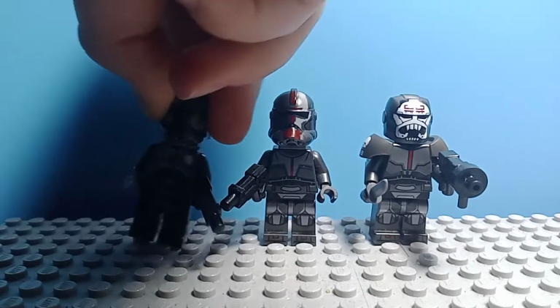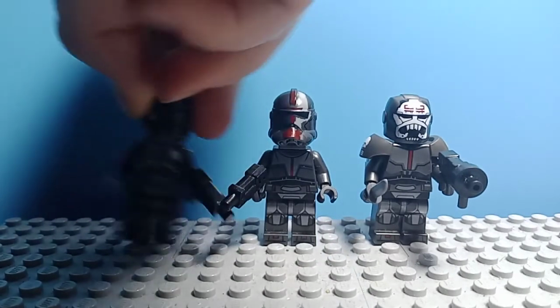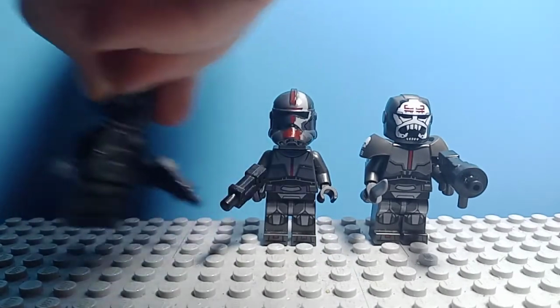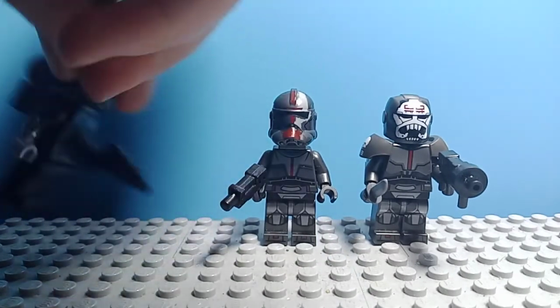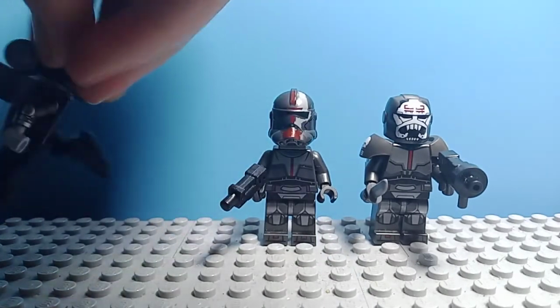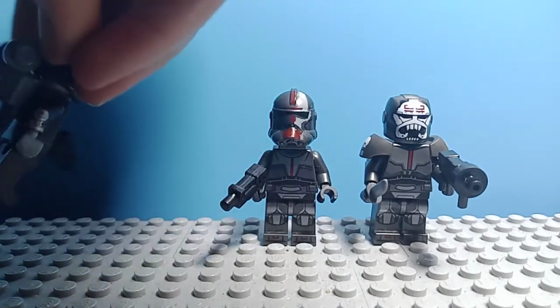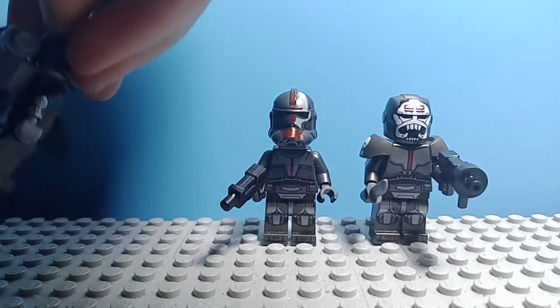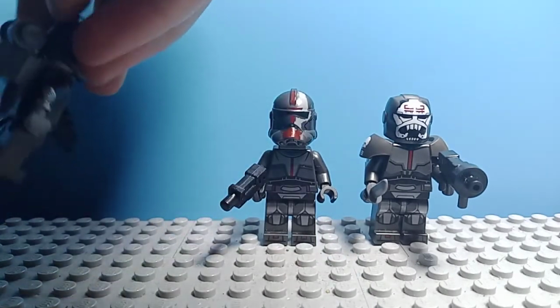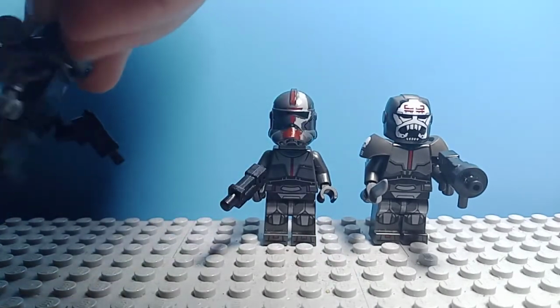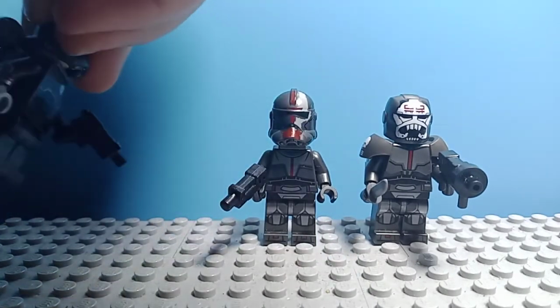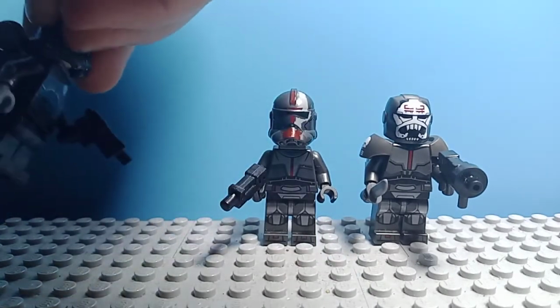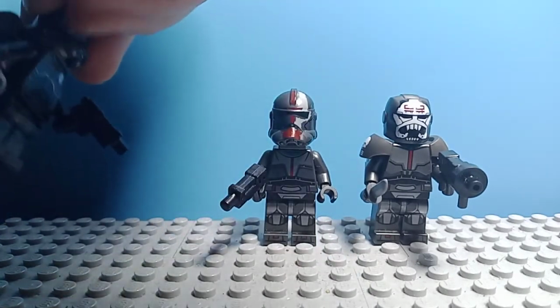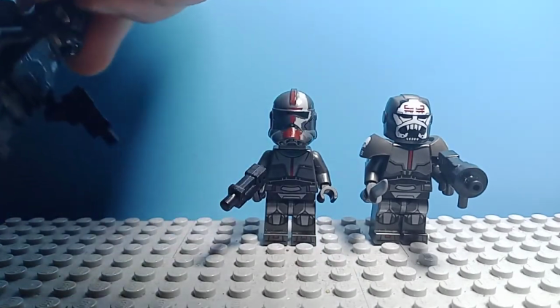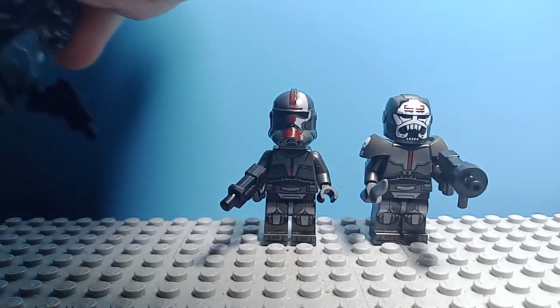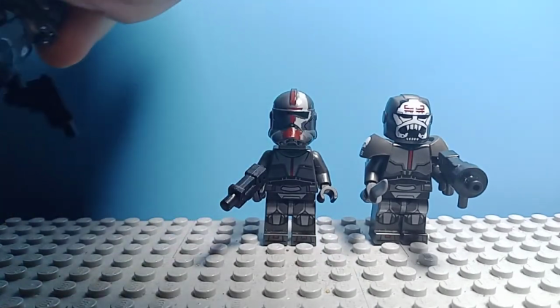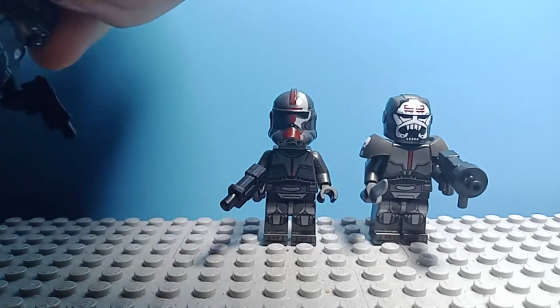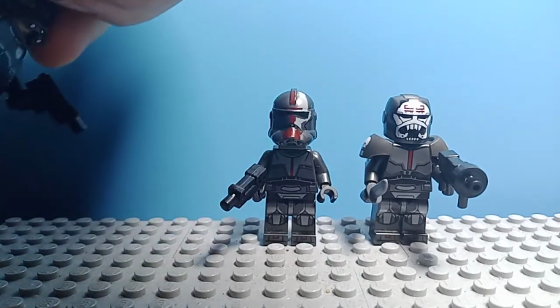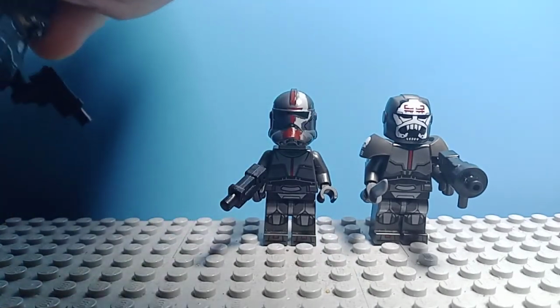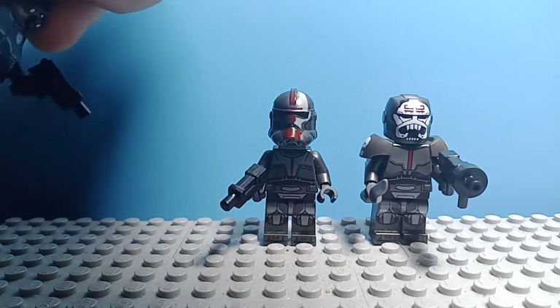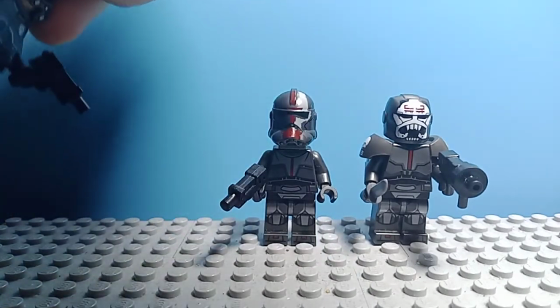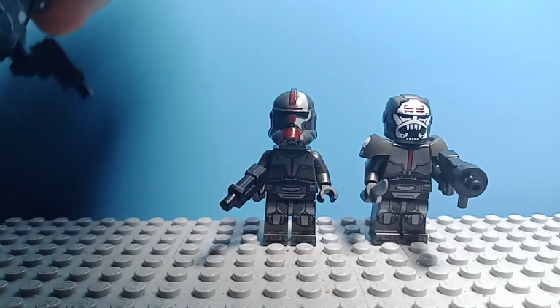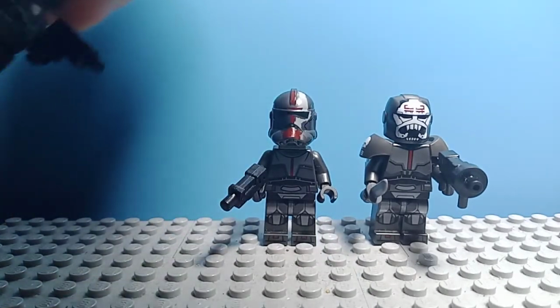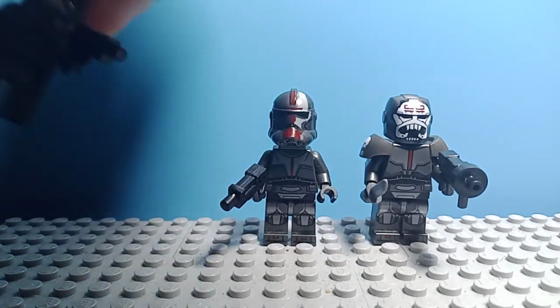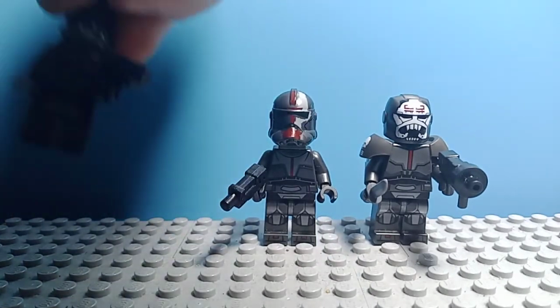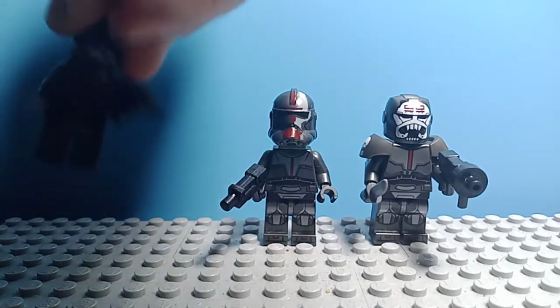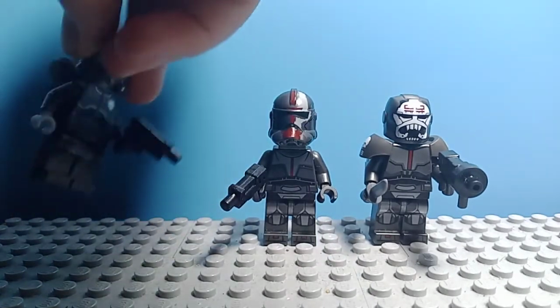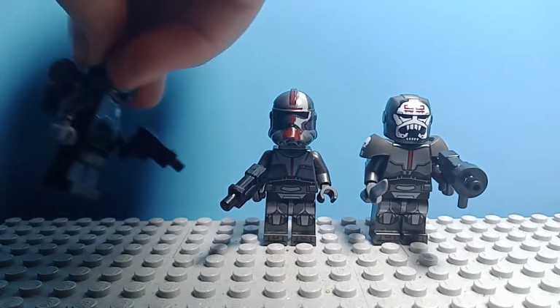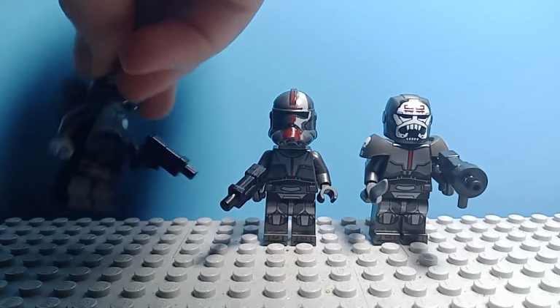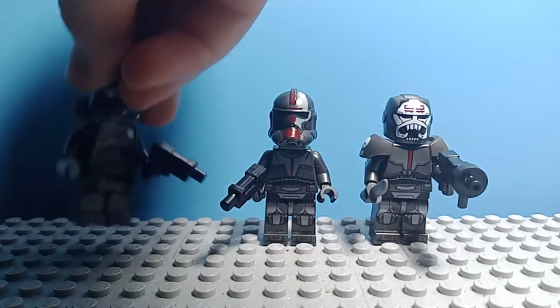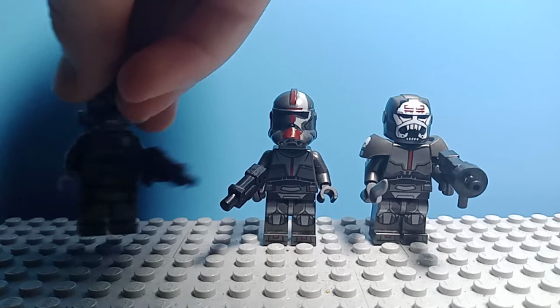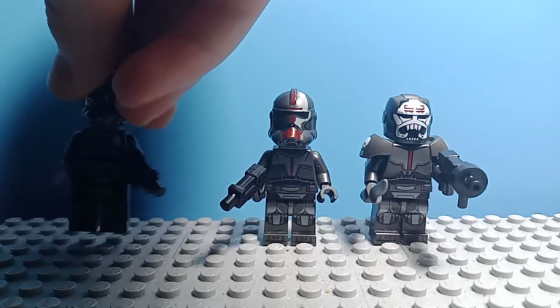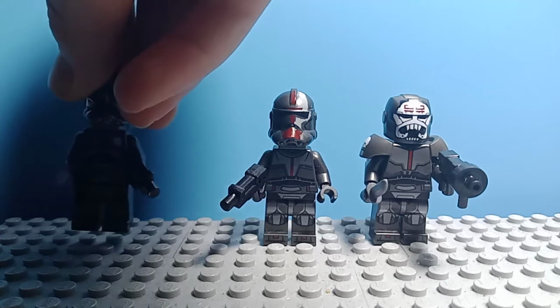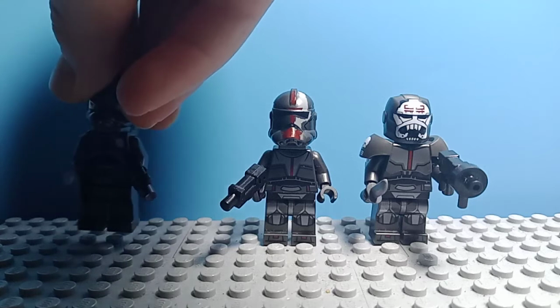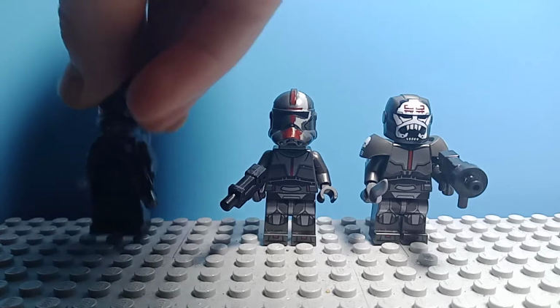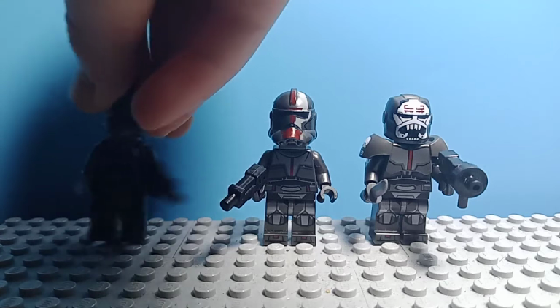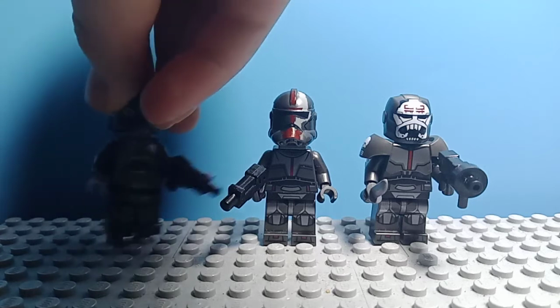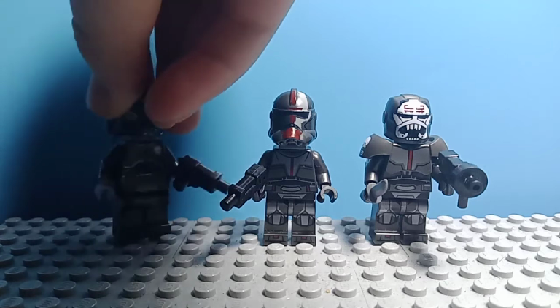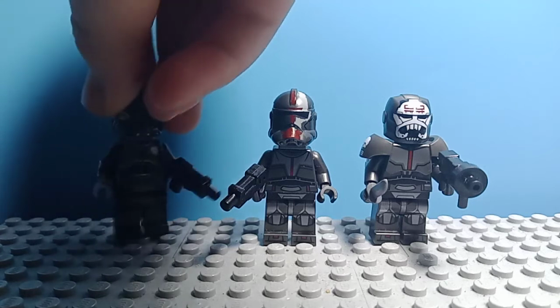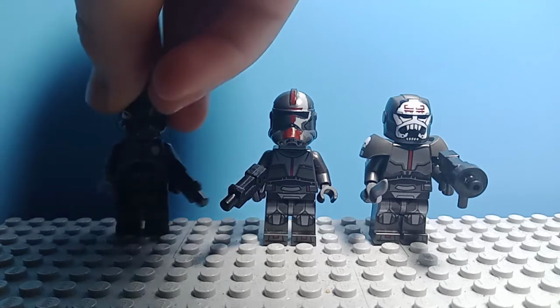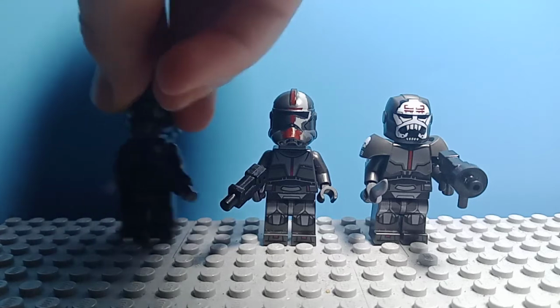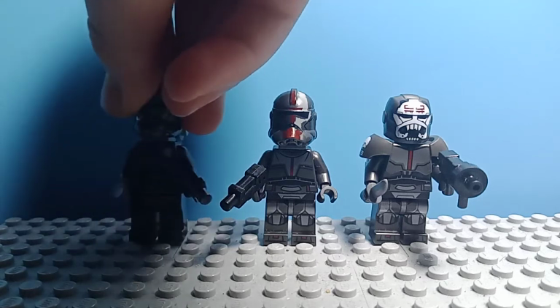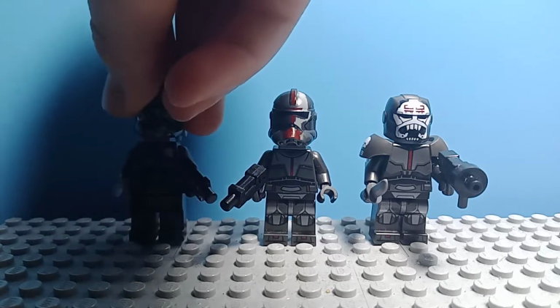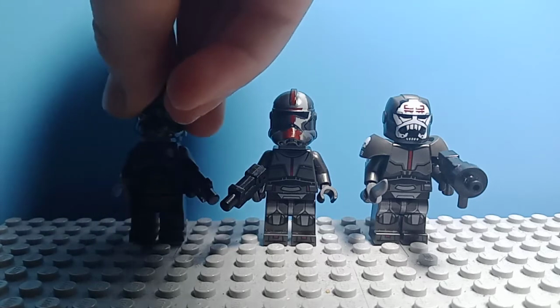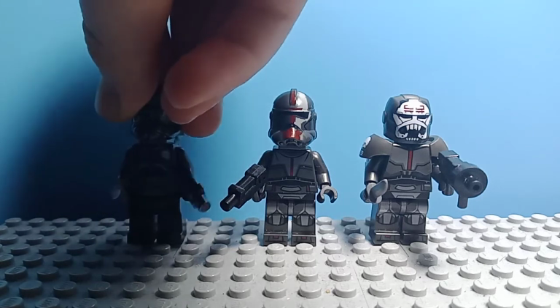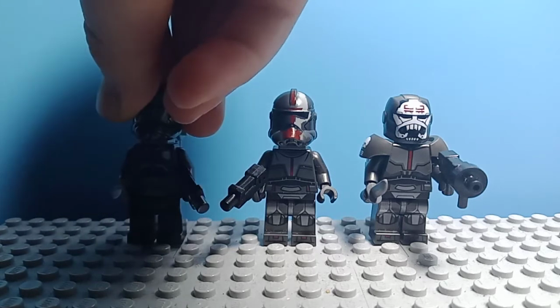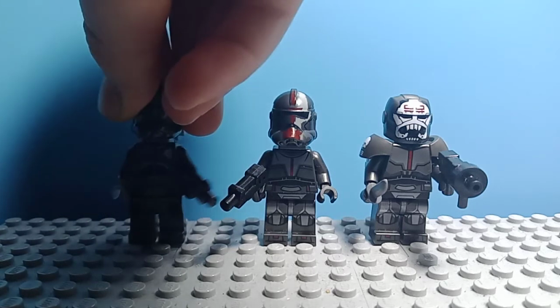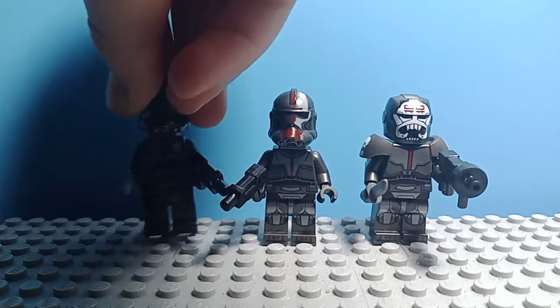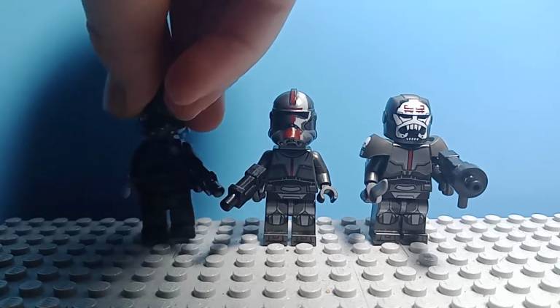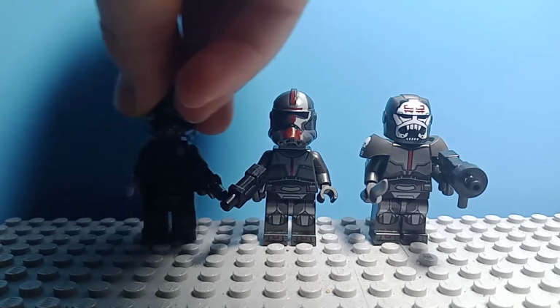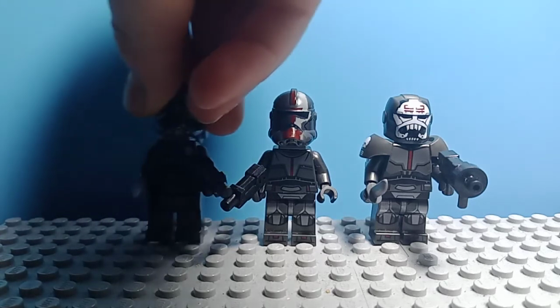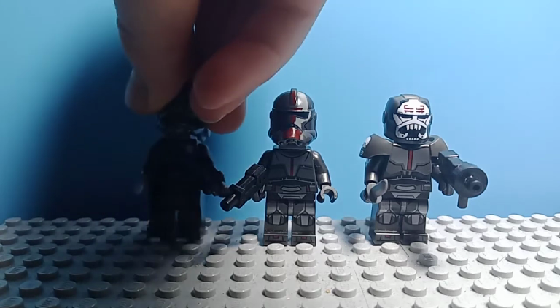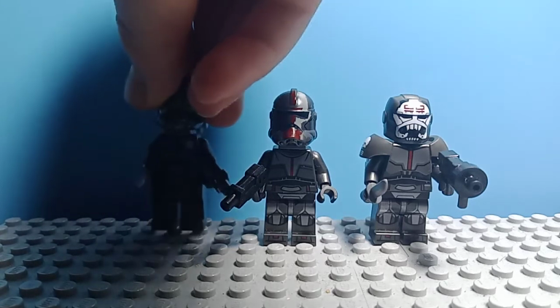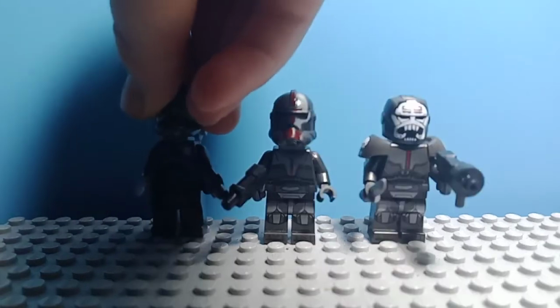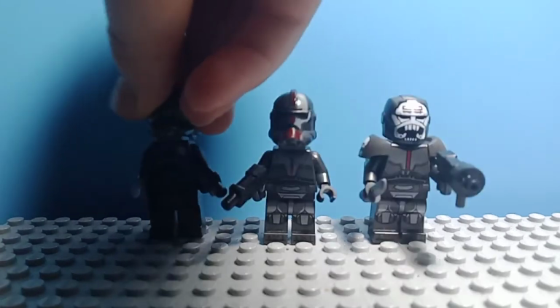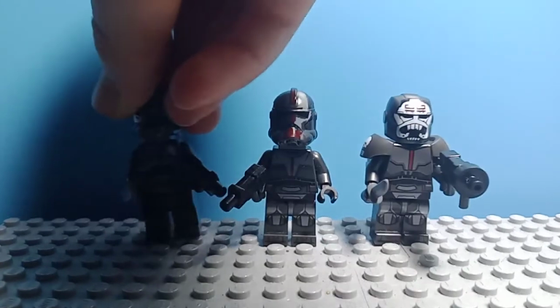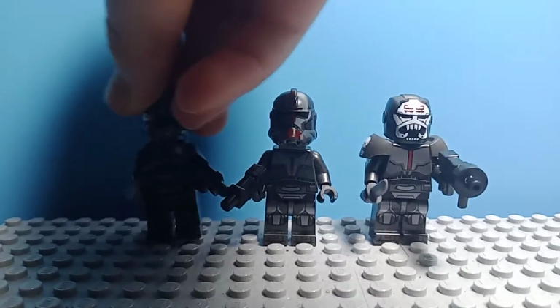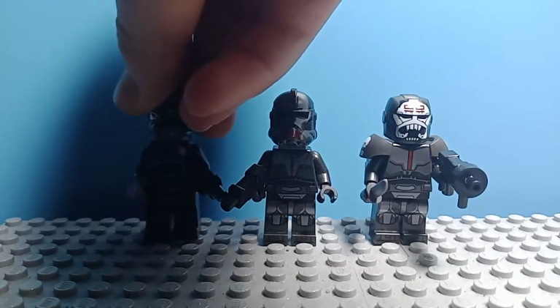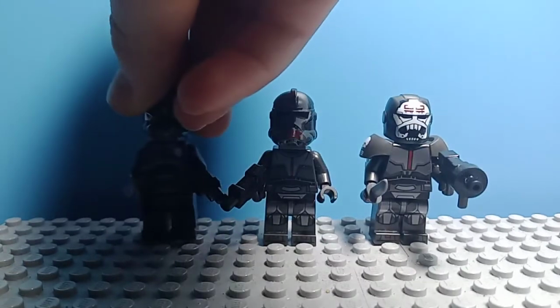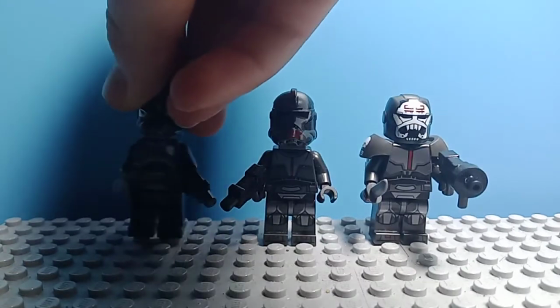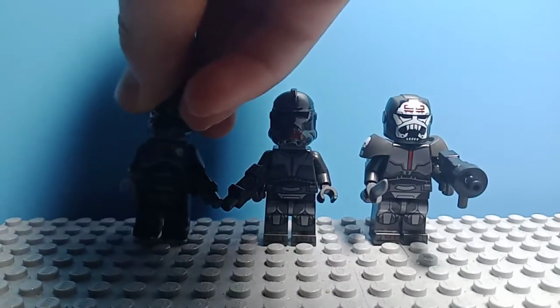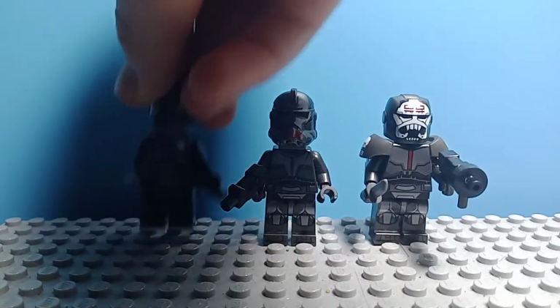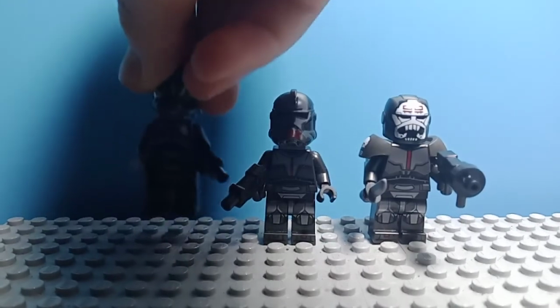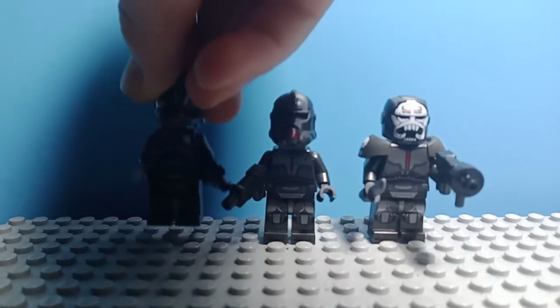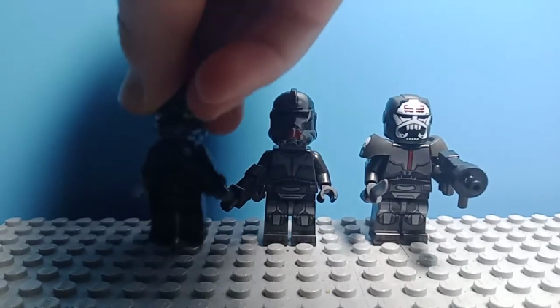And last but not least, for Echo, it's just kind of something like Dengar's backpack from the Bounty Hunter pack in 2016.